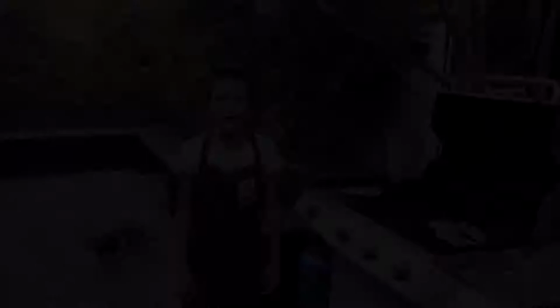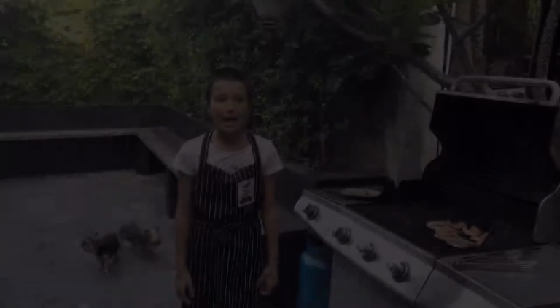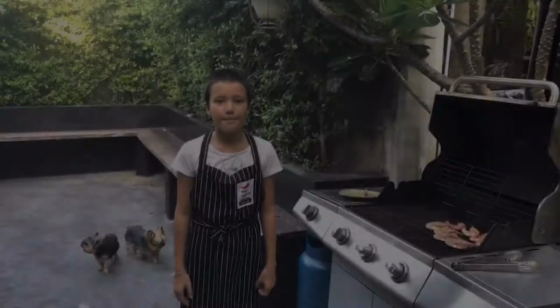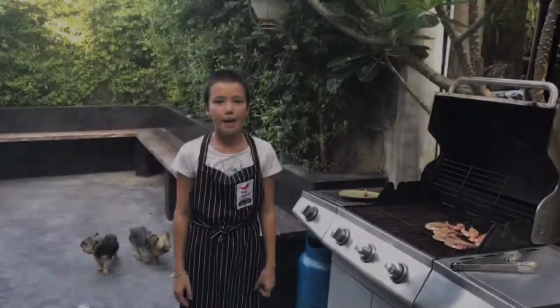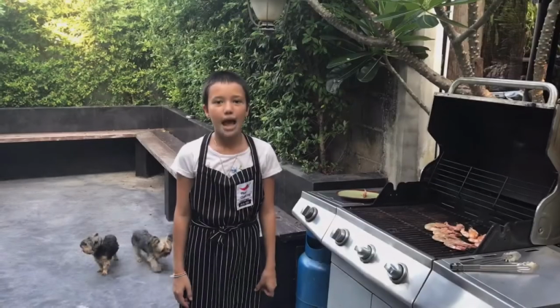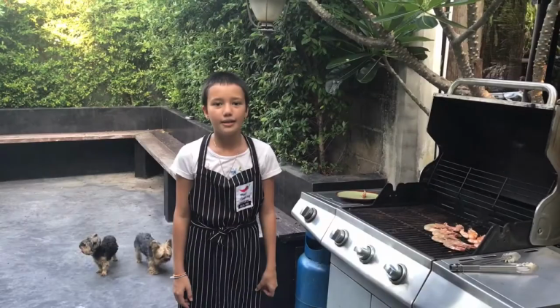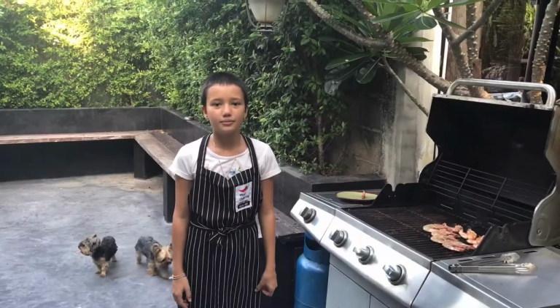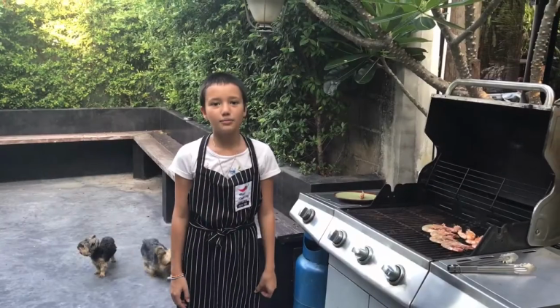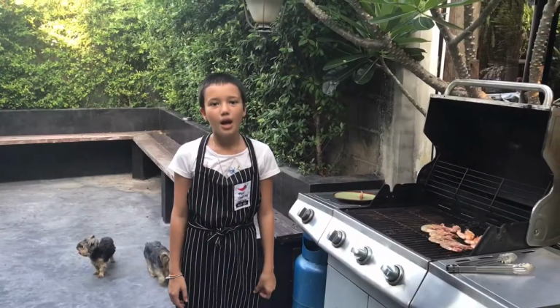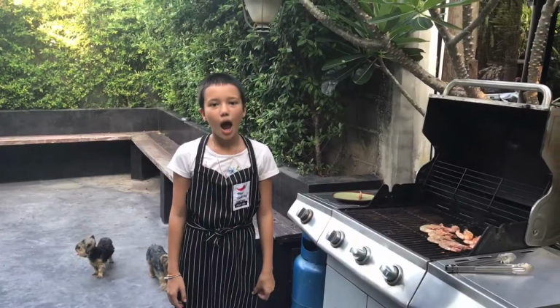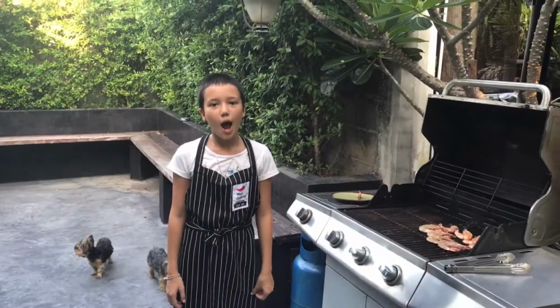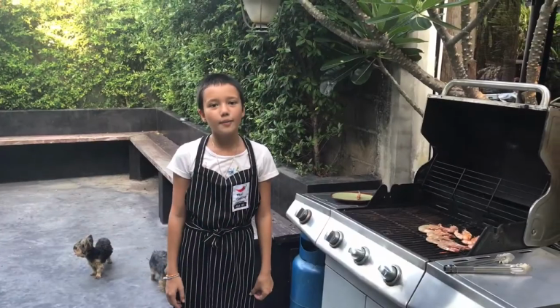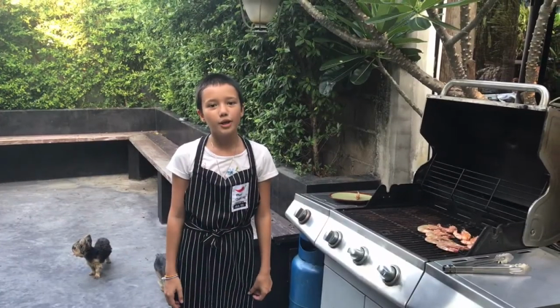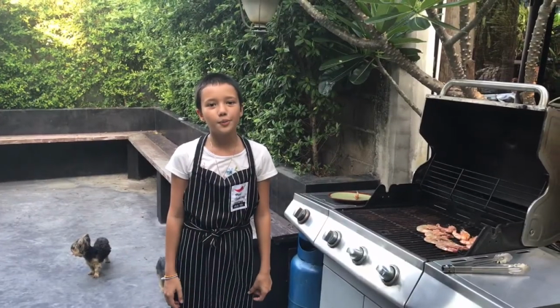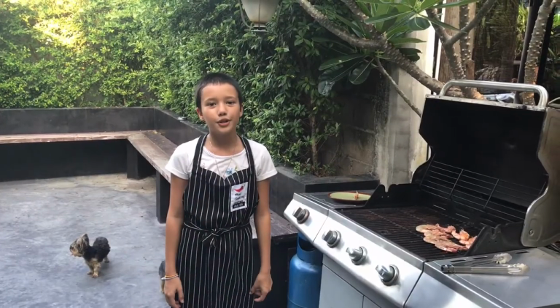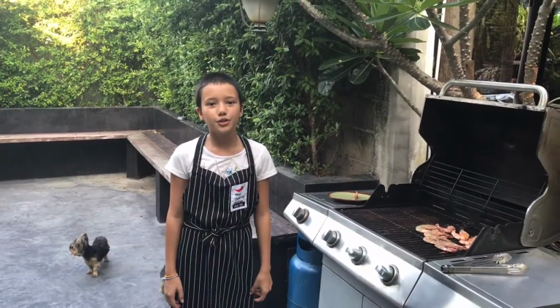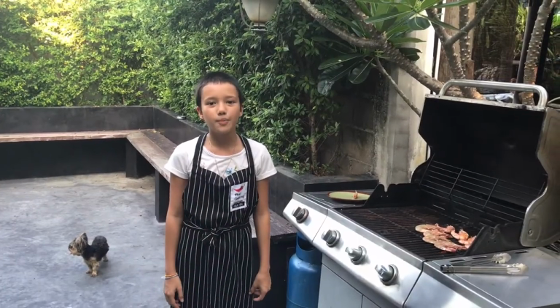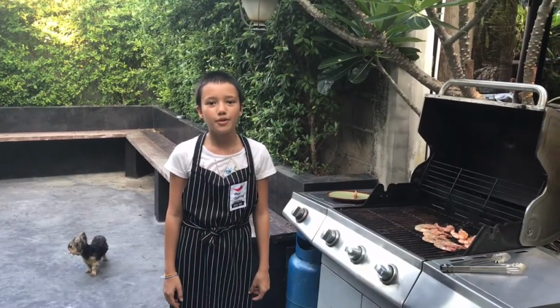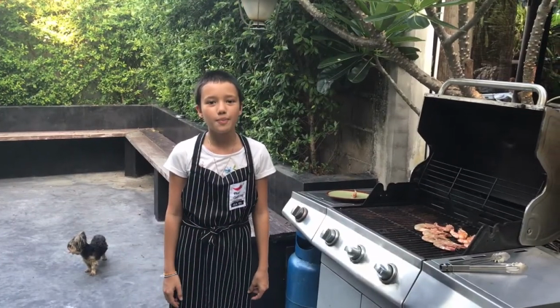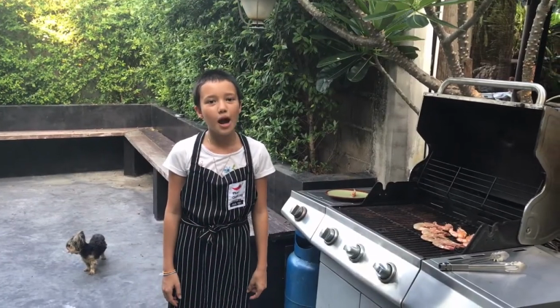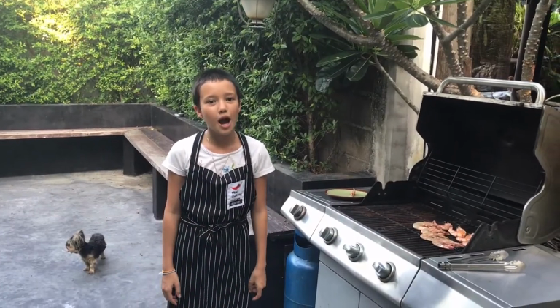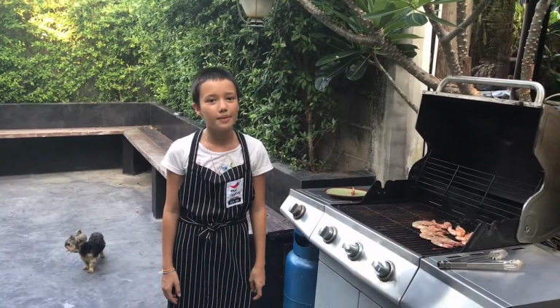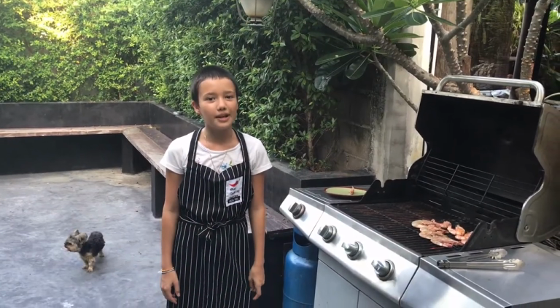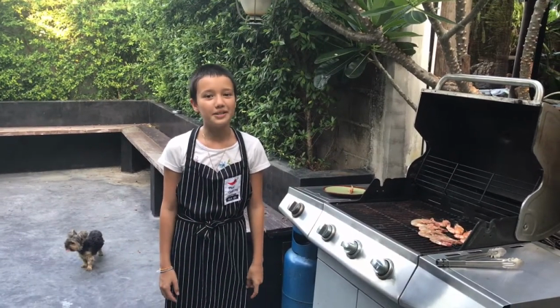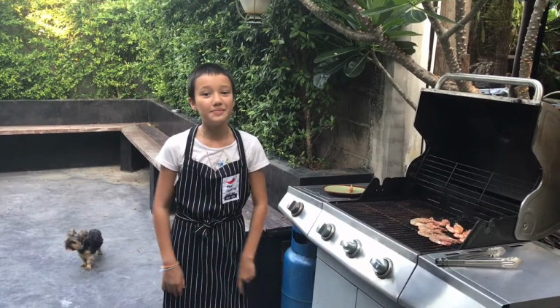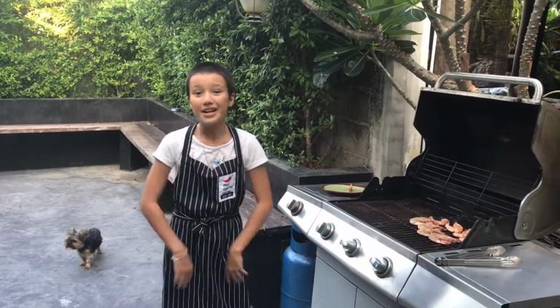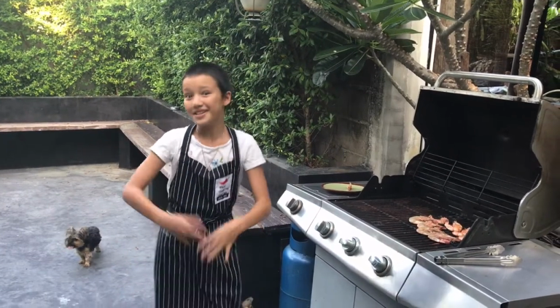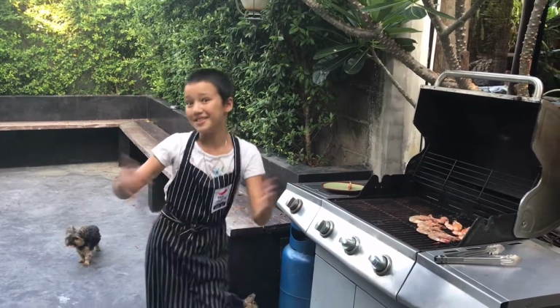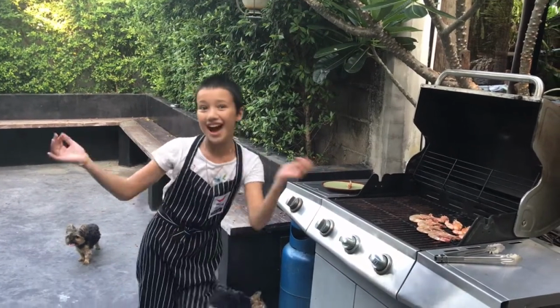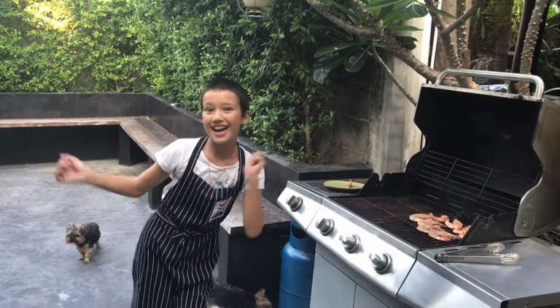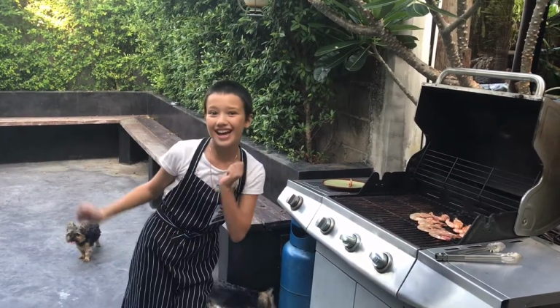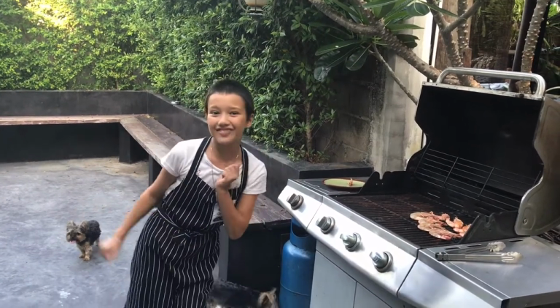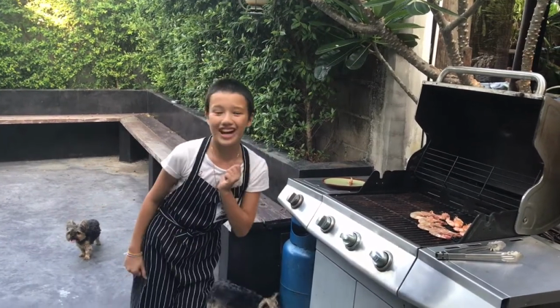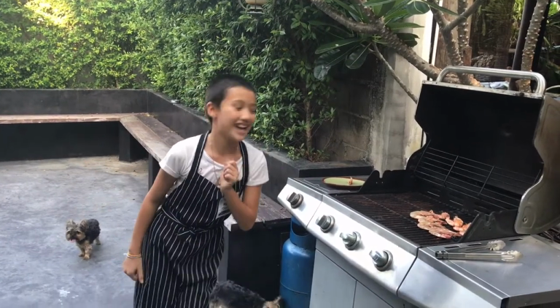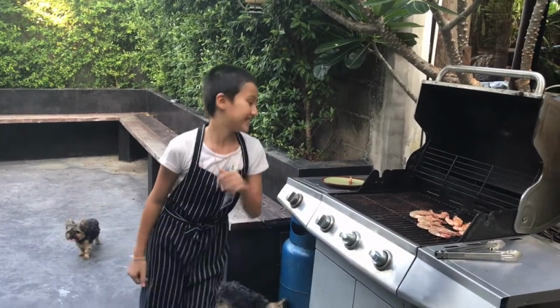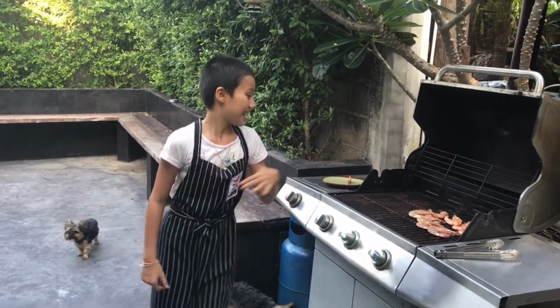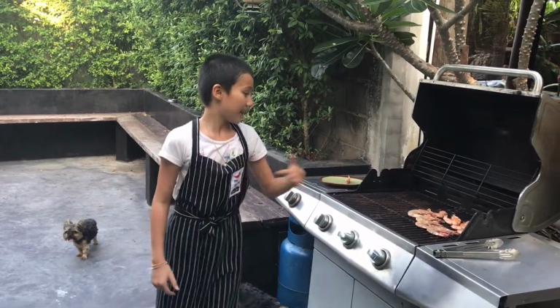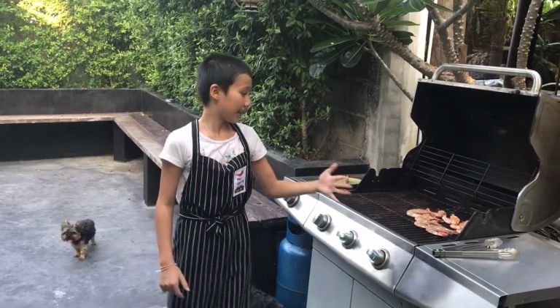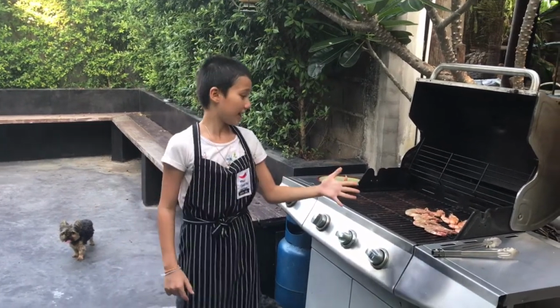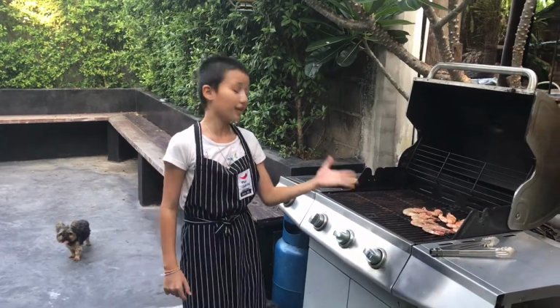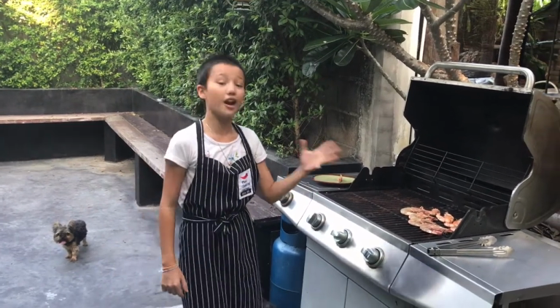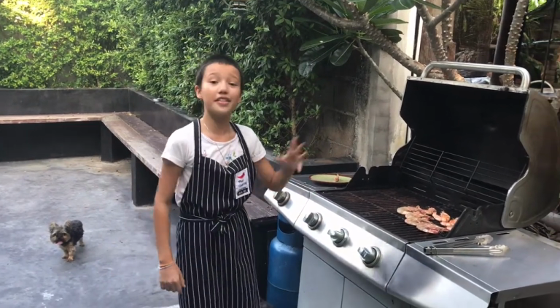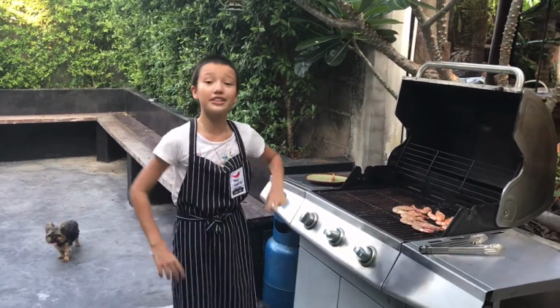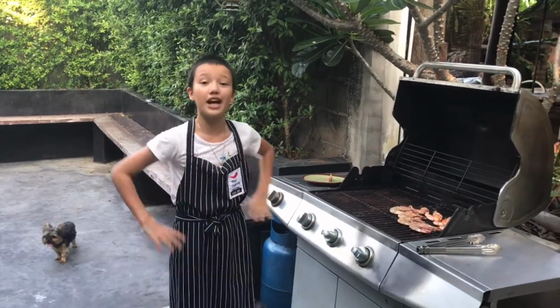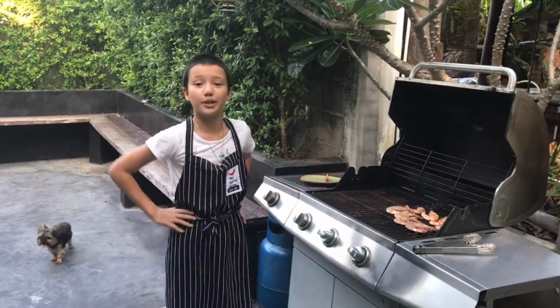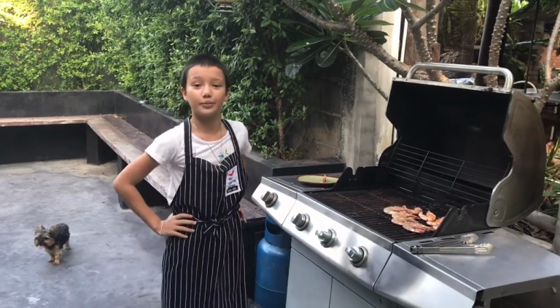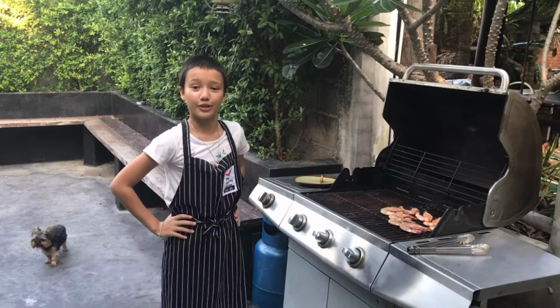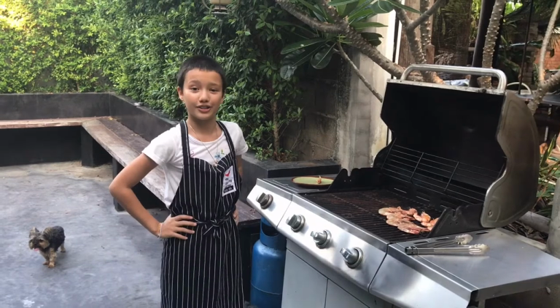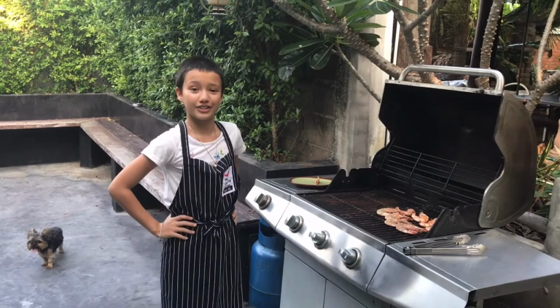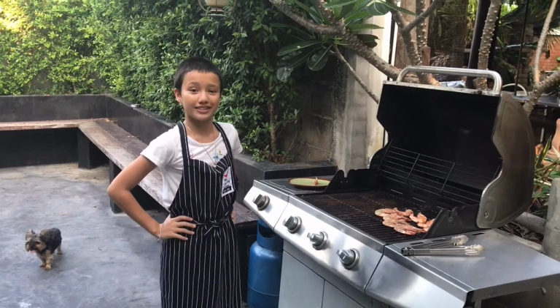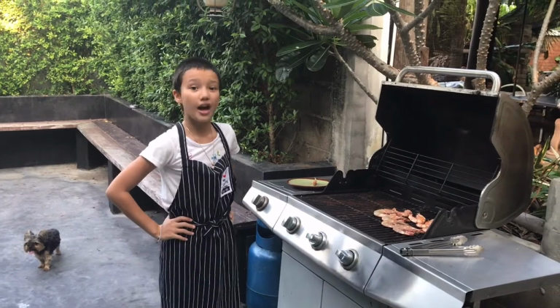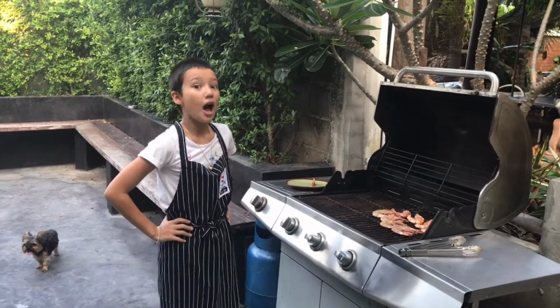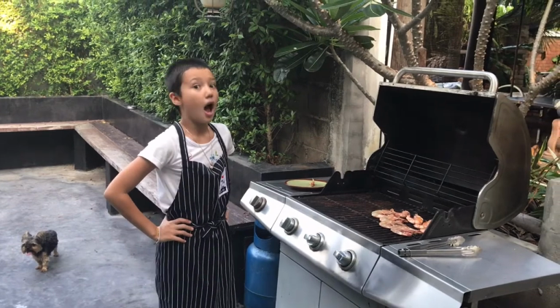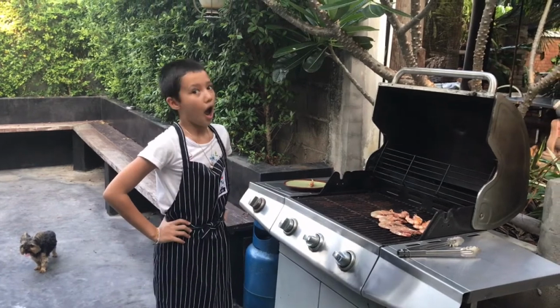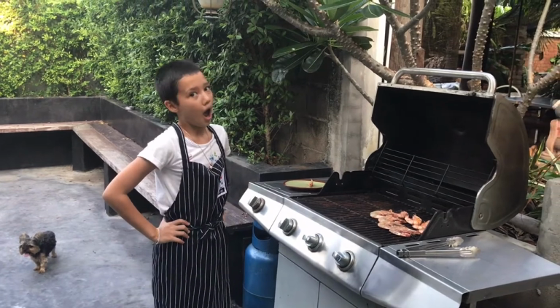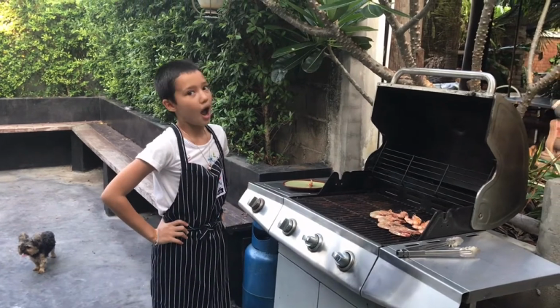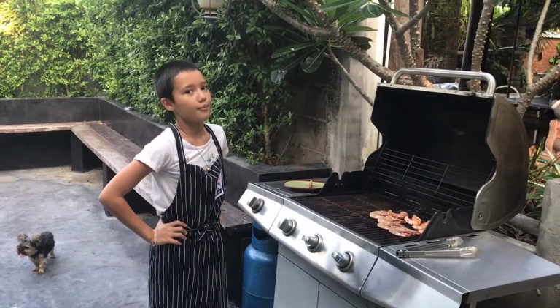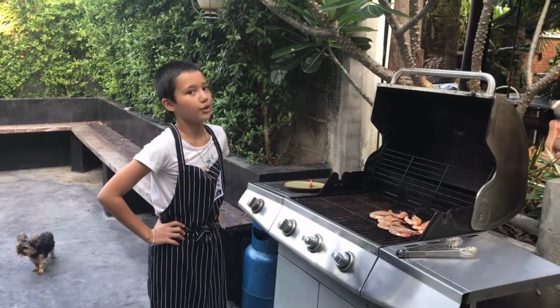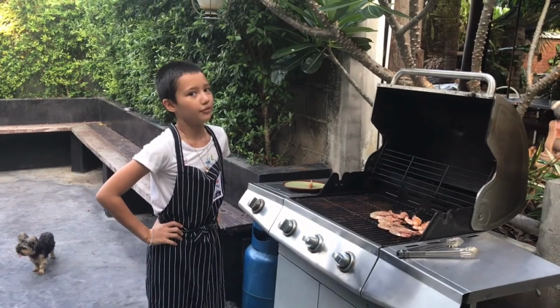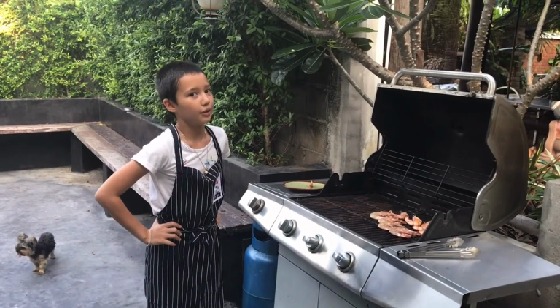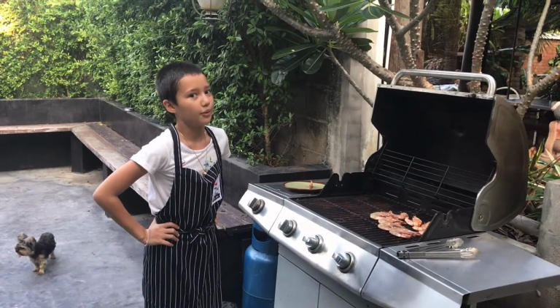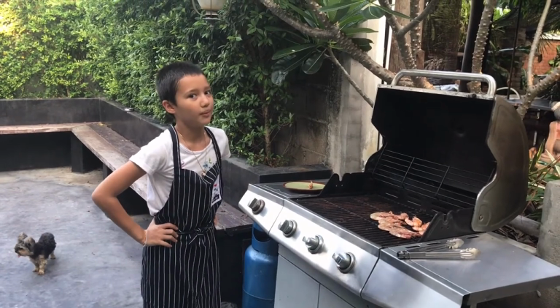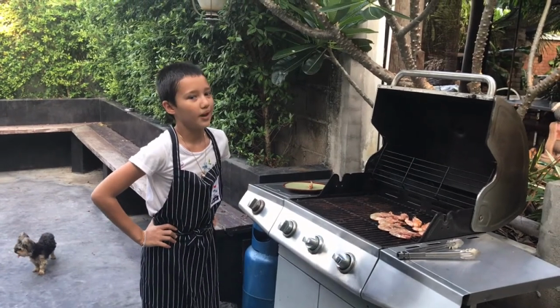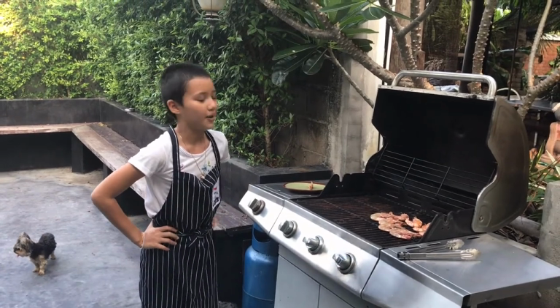Hey mate, I'm gonna put a shrimp on the barbie. Yeah I am guys. Here are the tiger prawns.